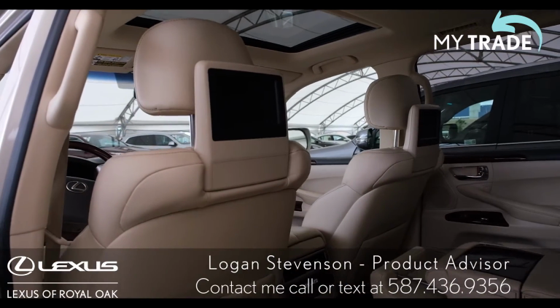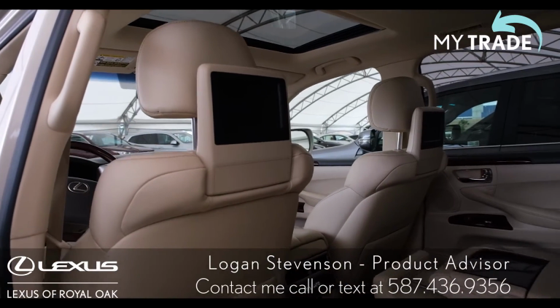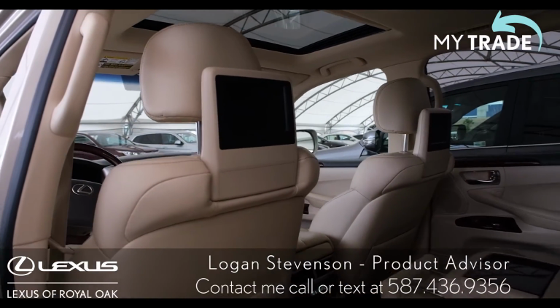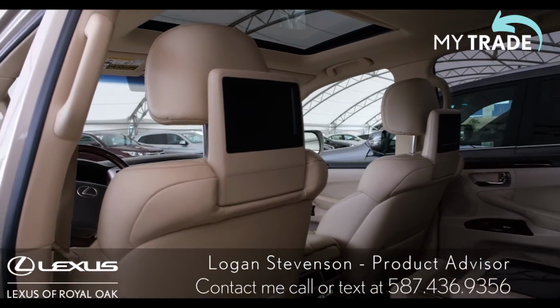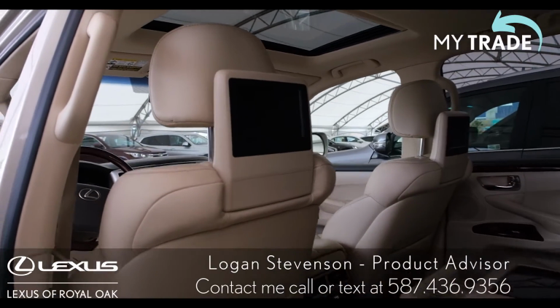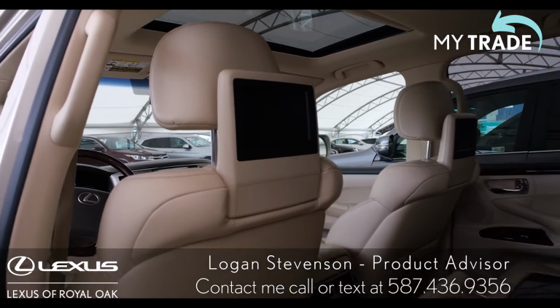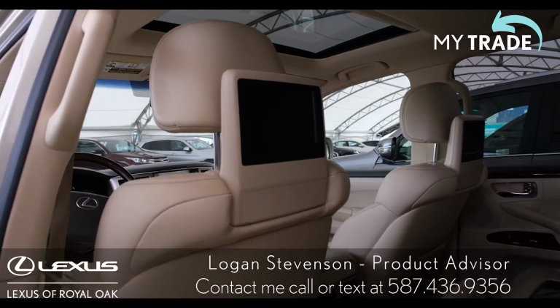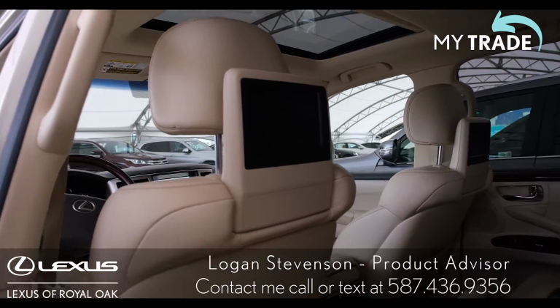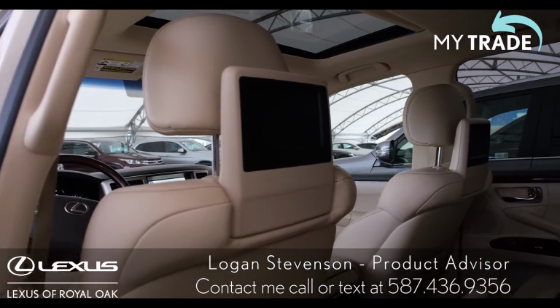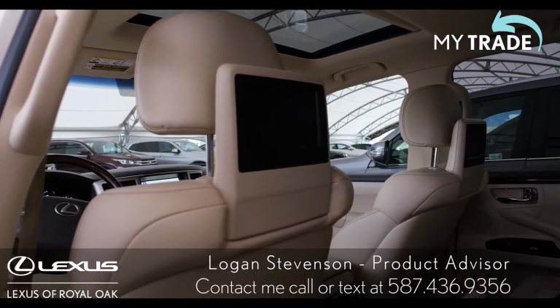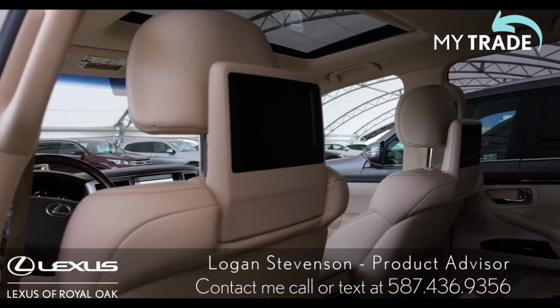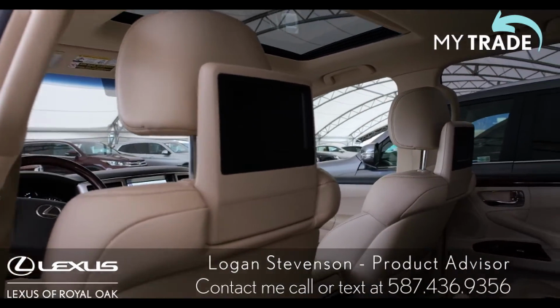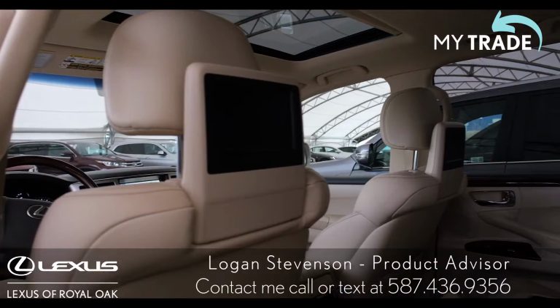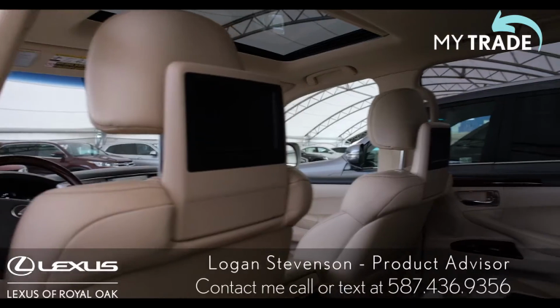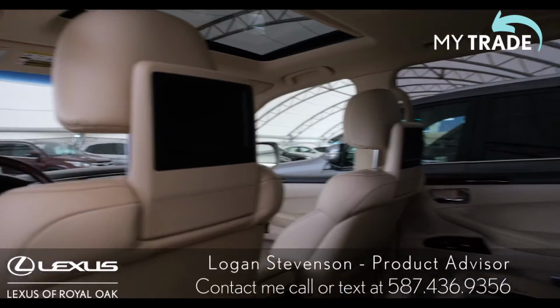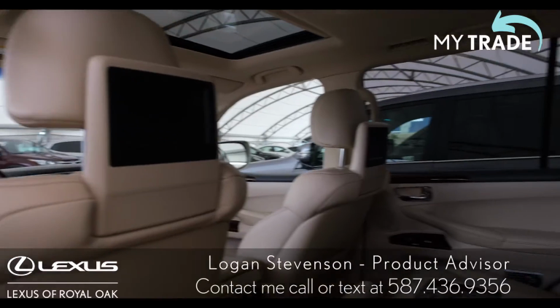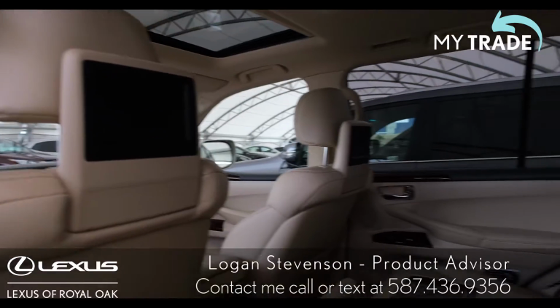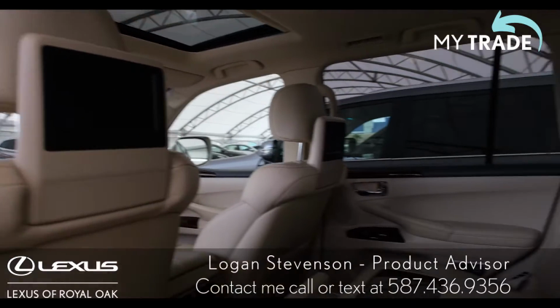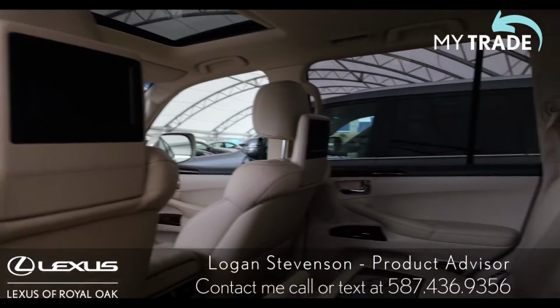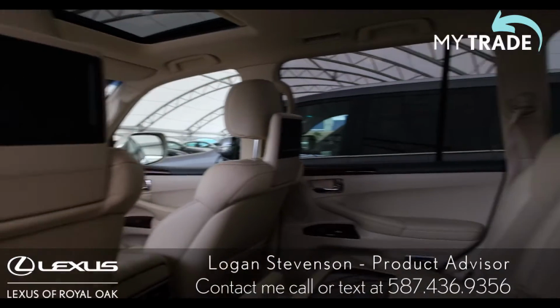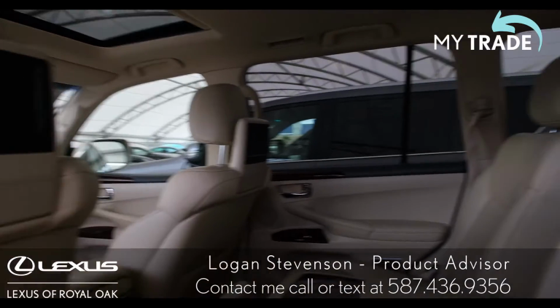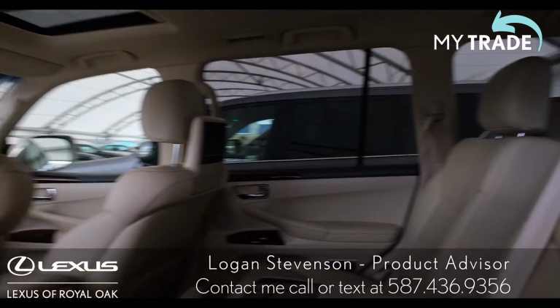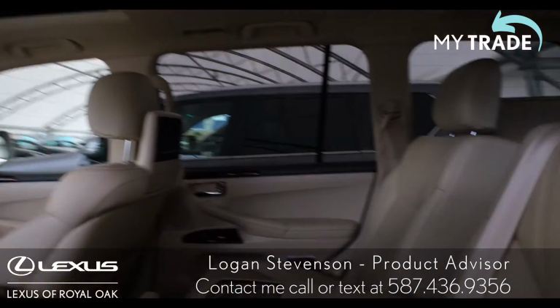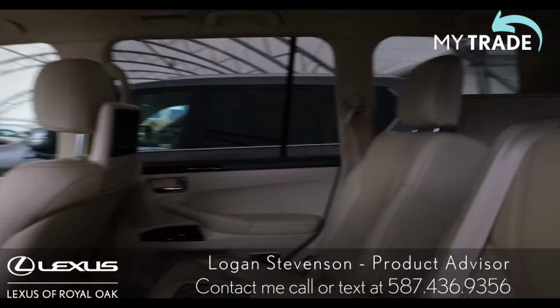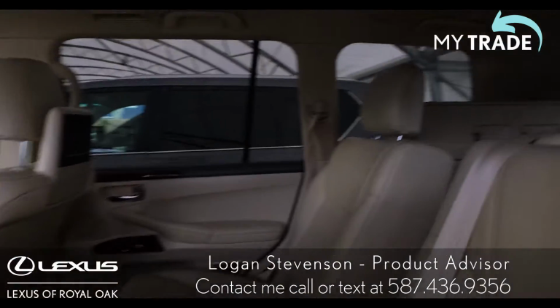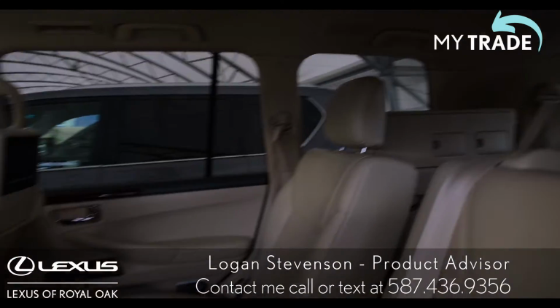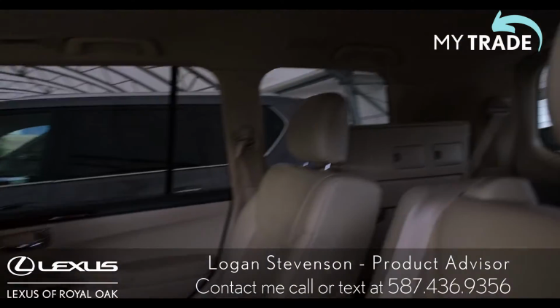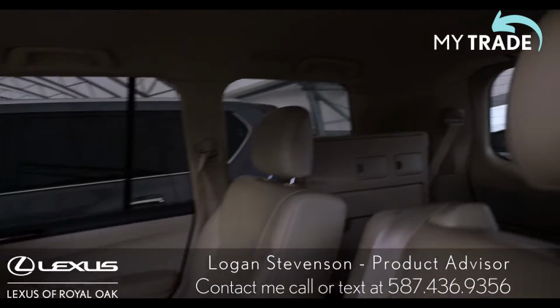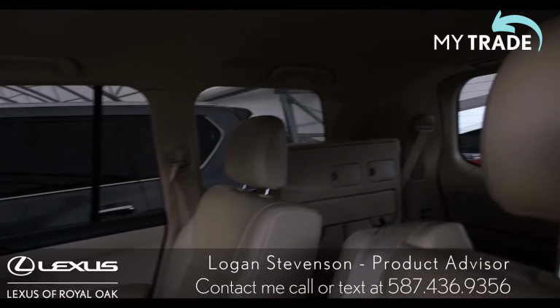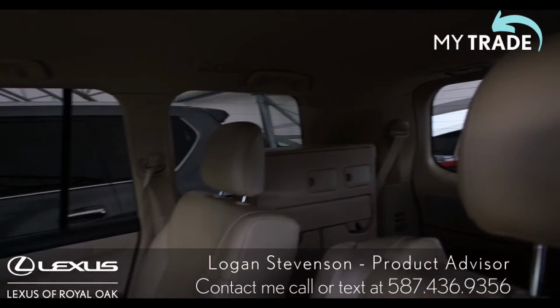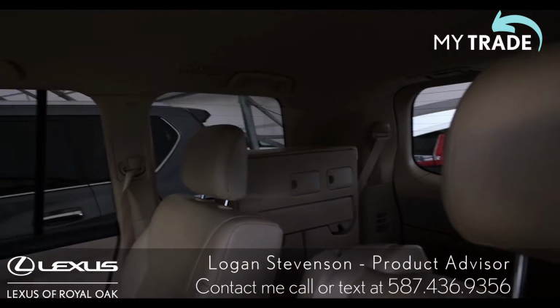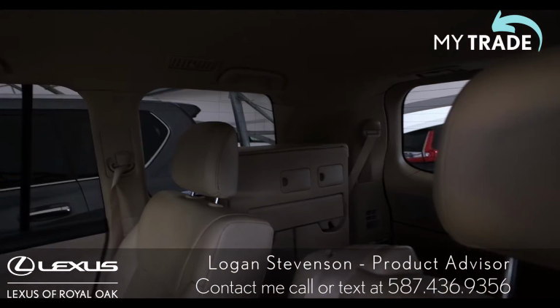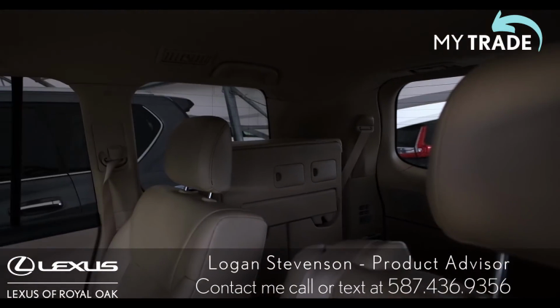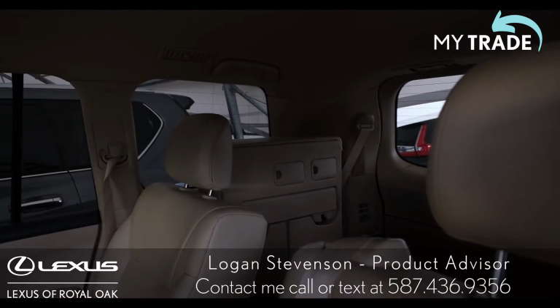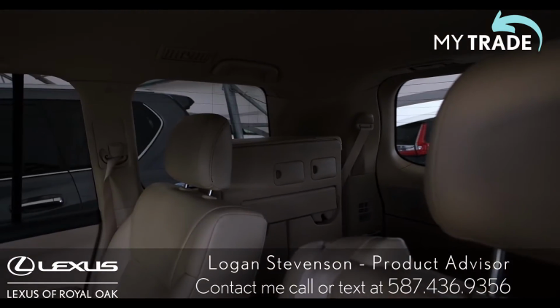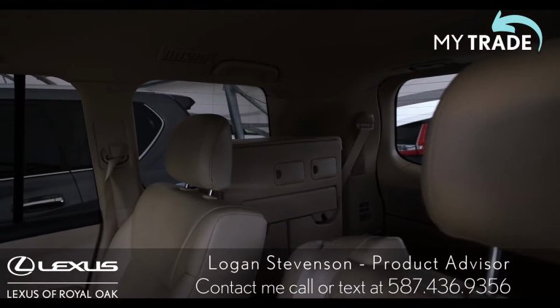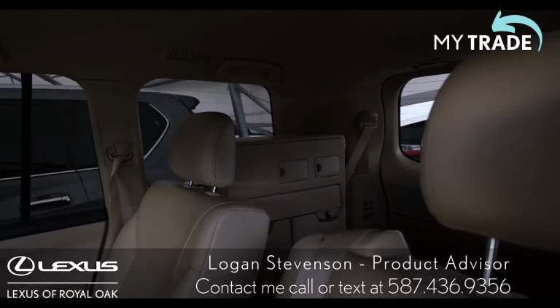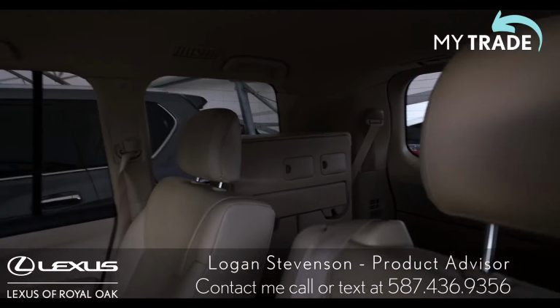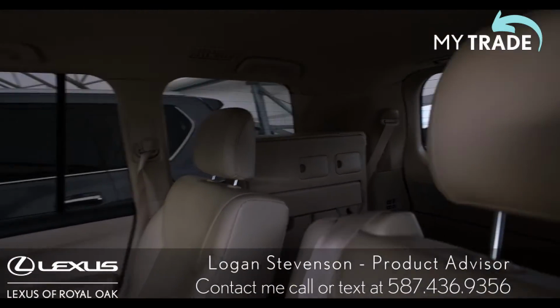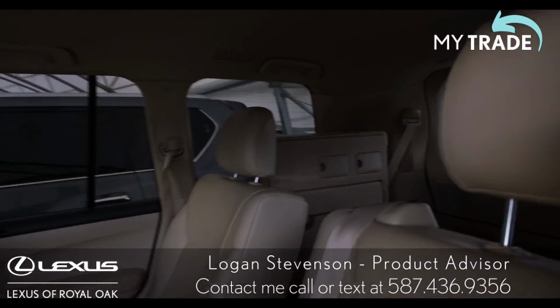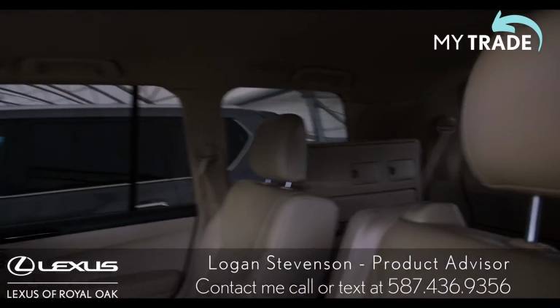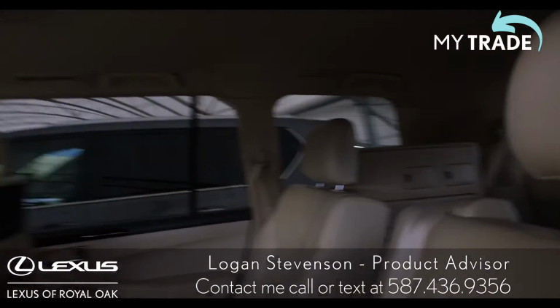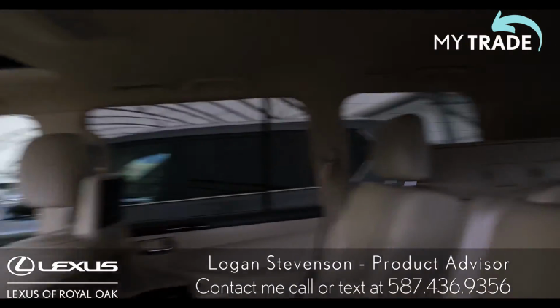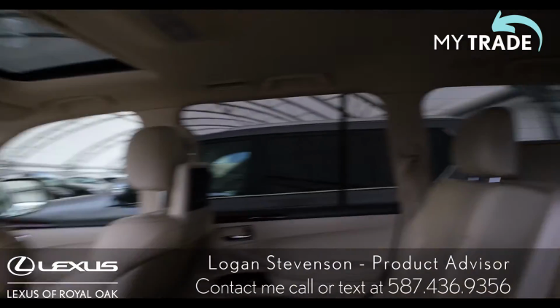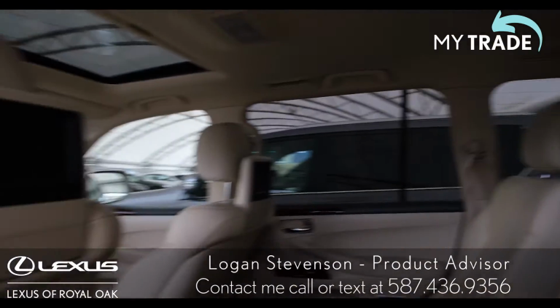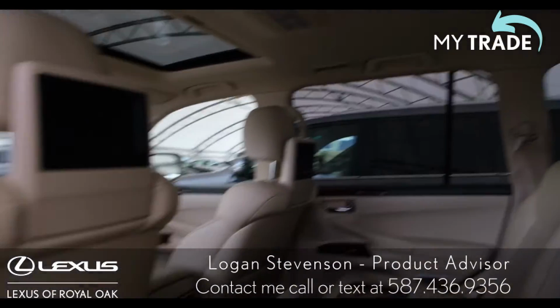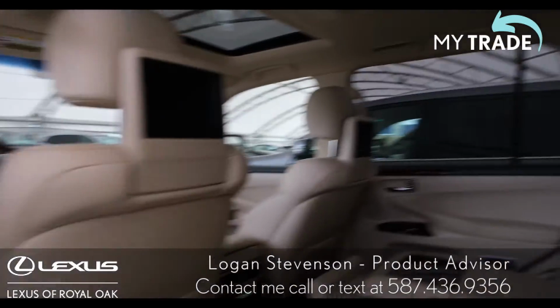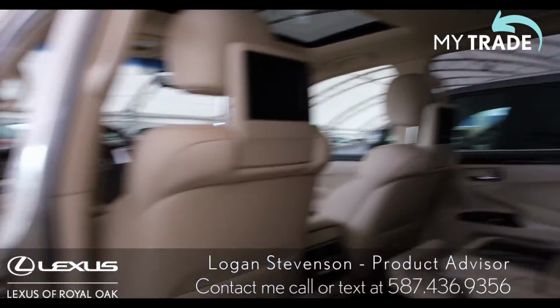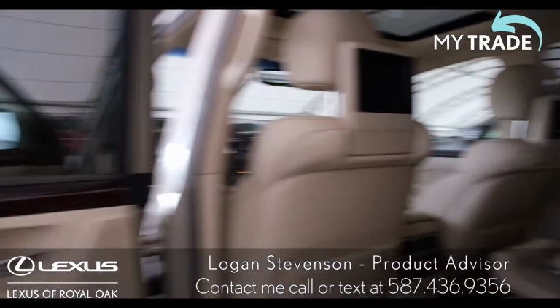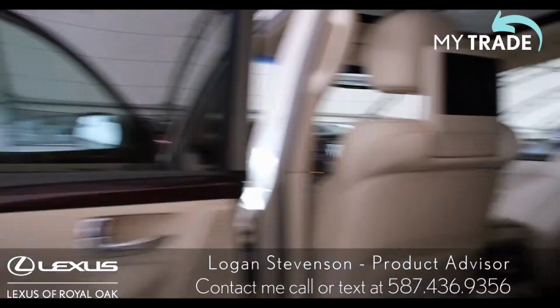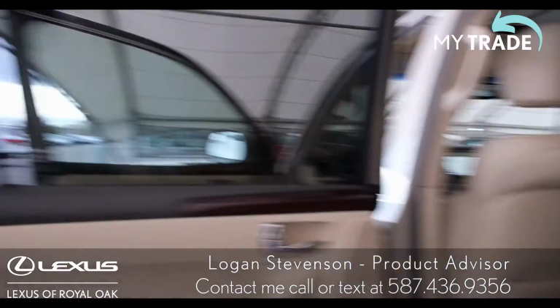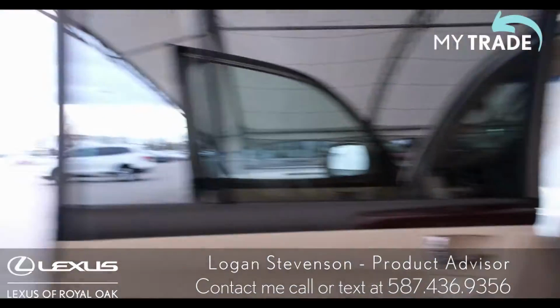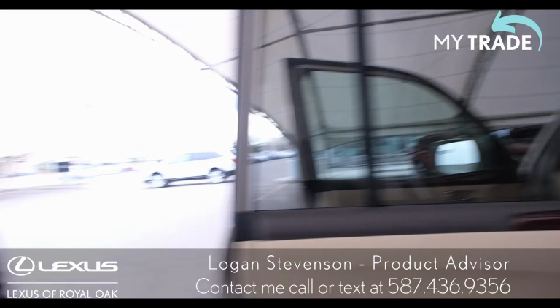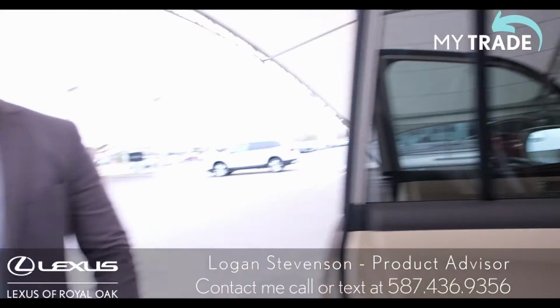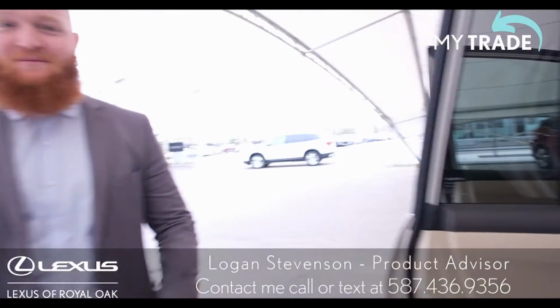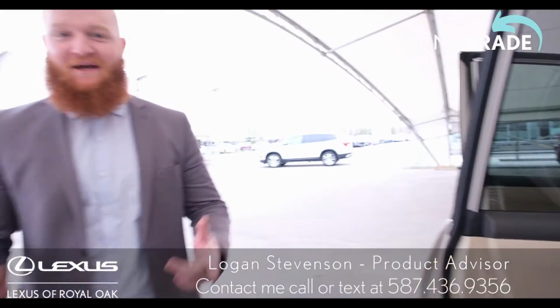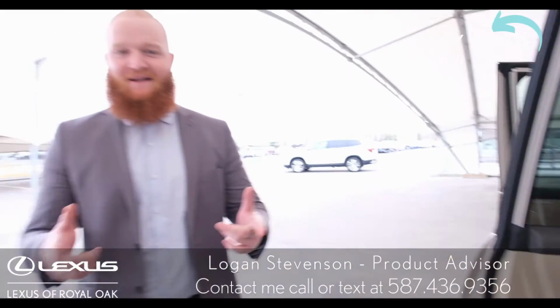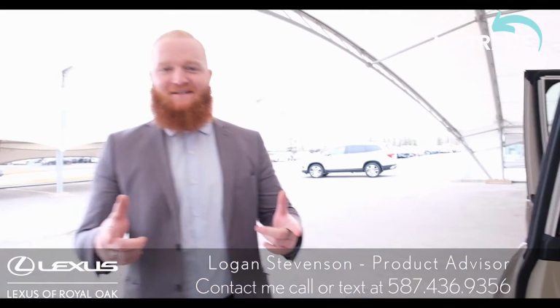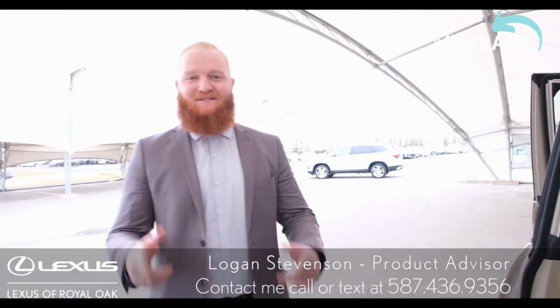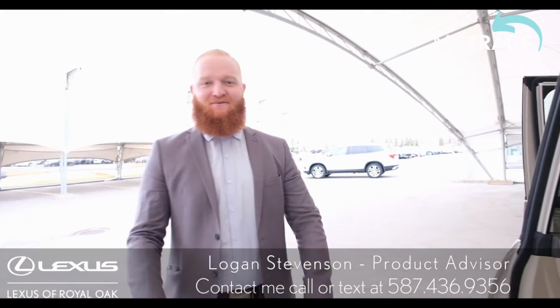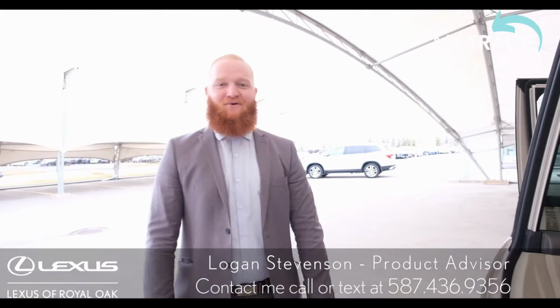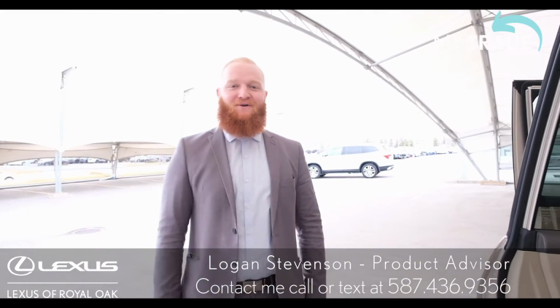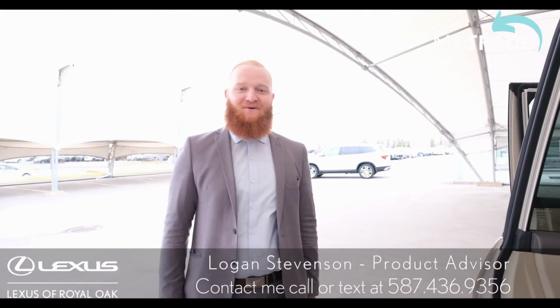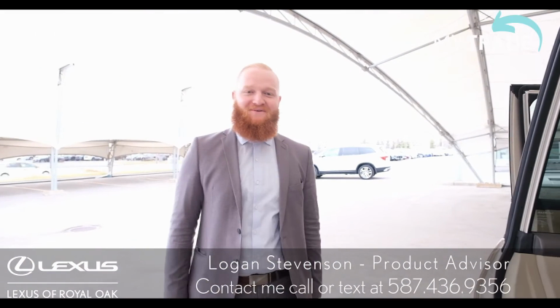You also have seven seats, so if you need enough space, it has all the space you need. Come see me at Lexus of Rologue.